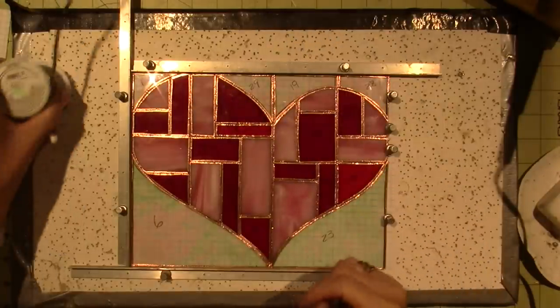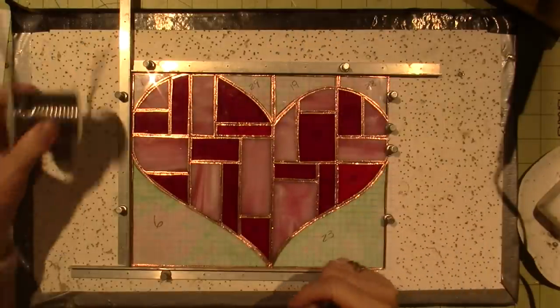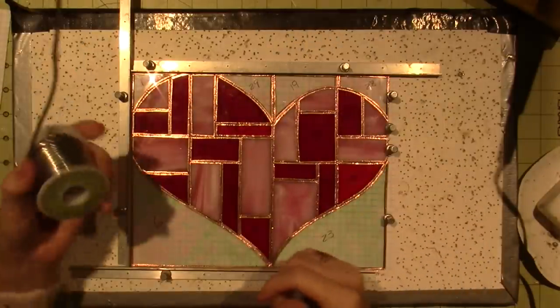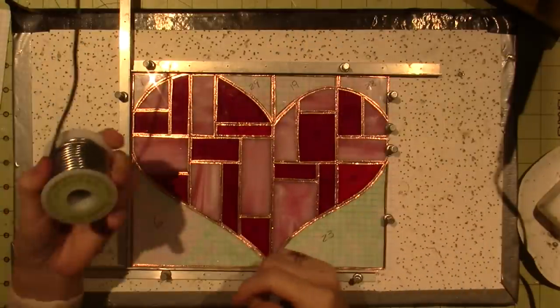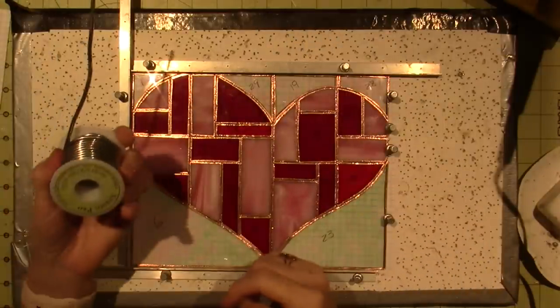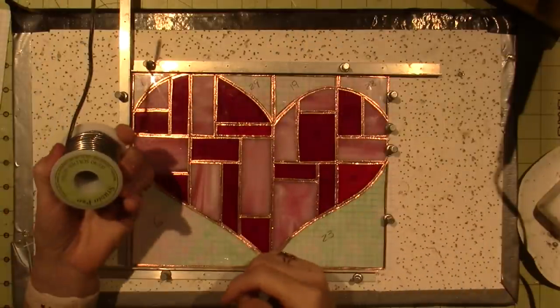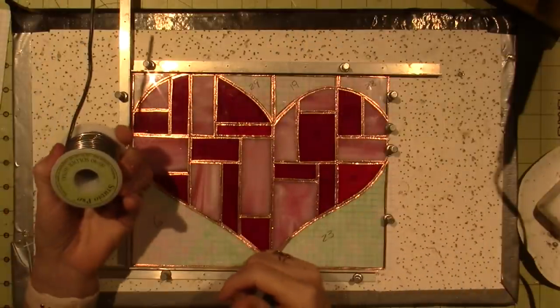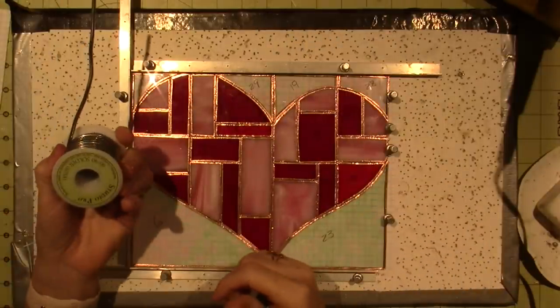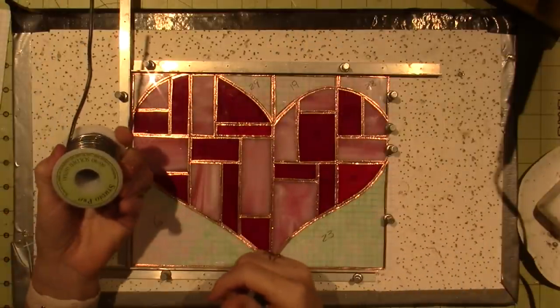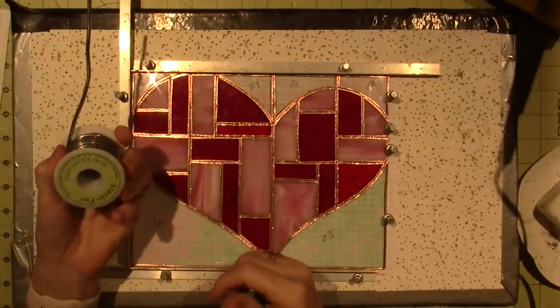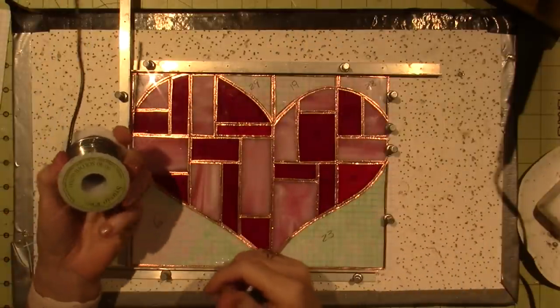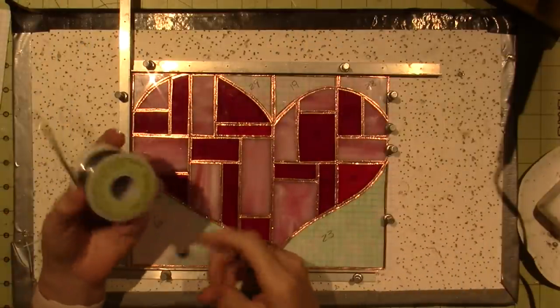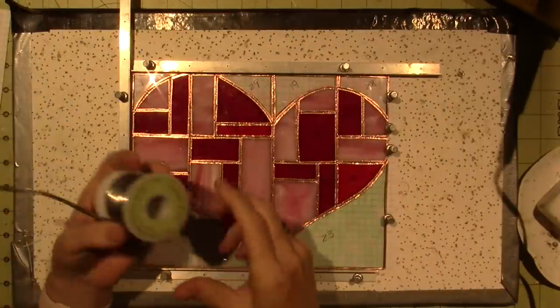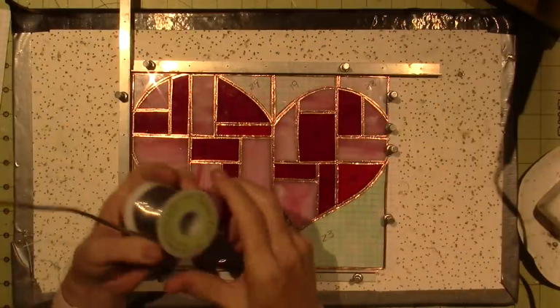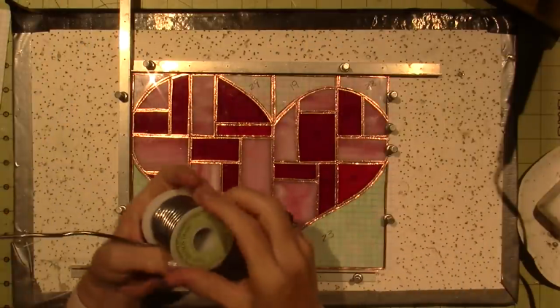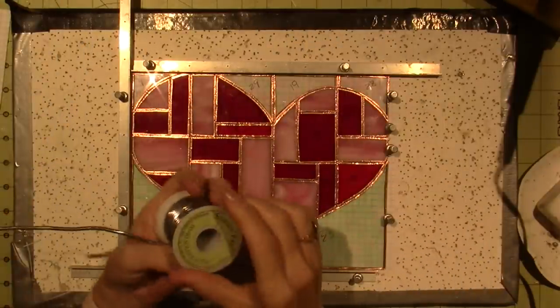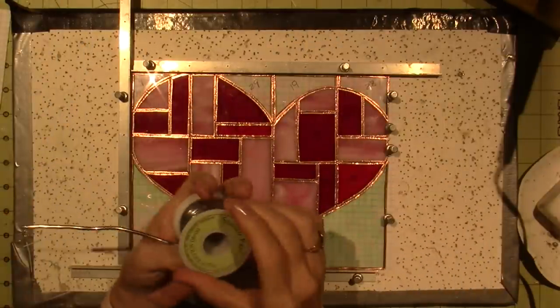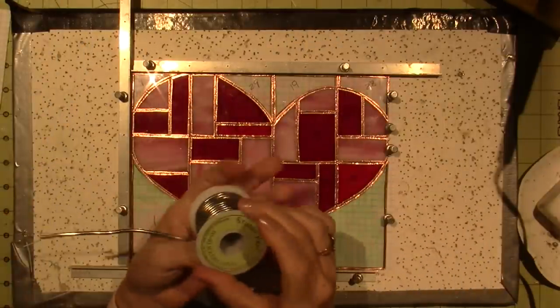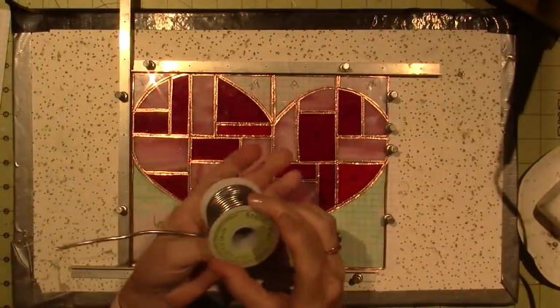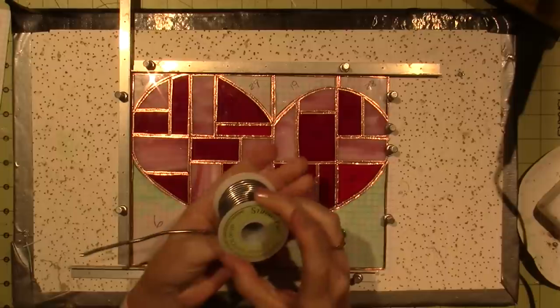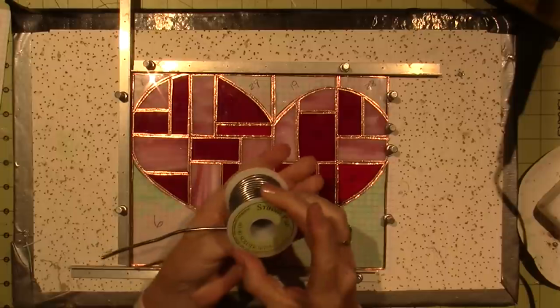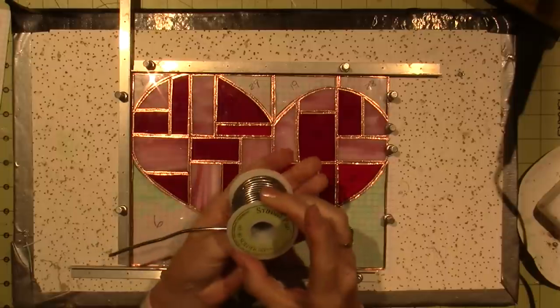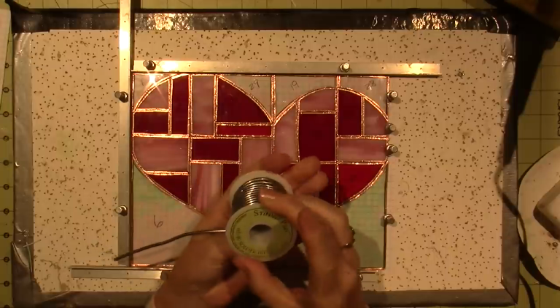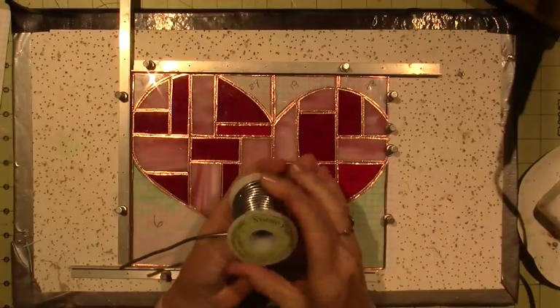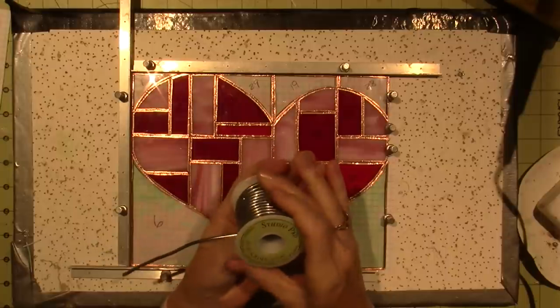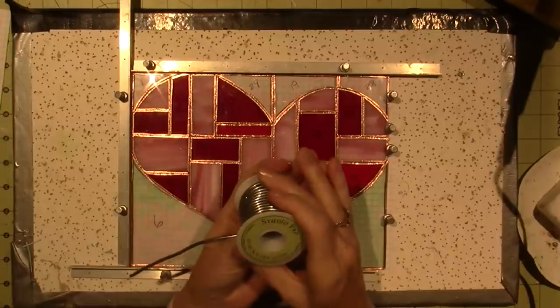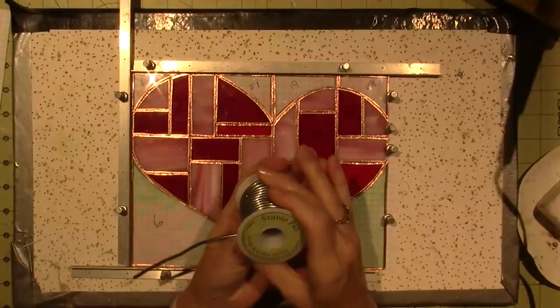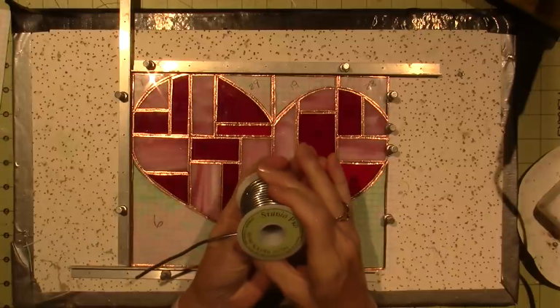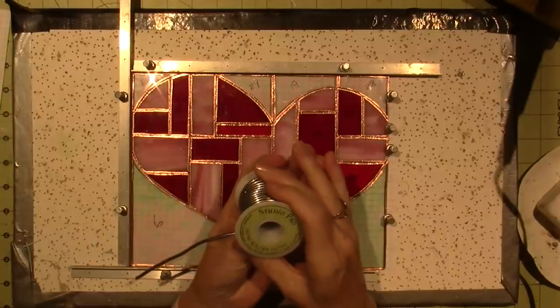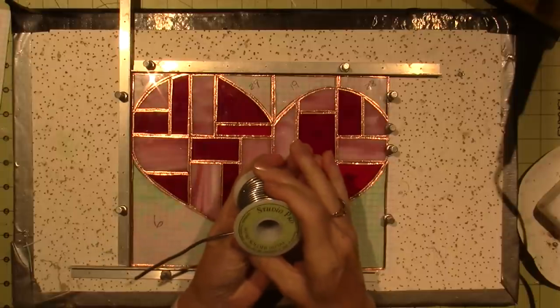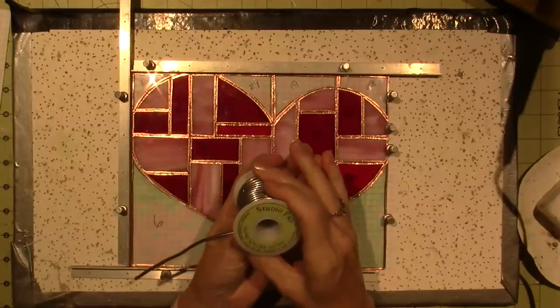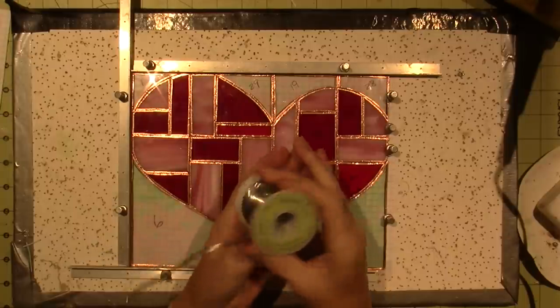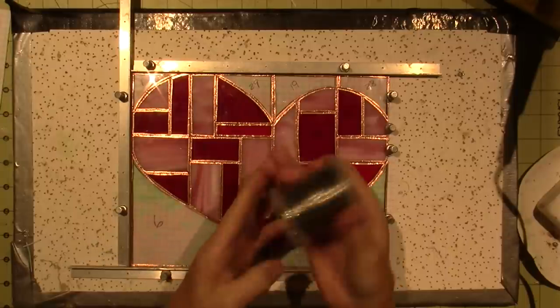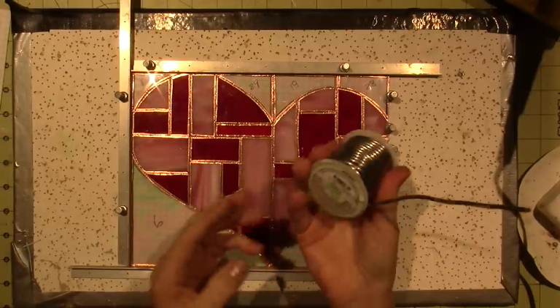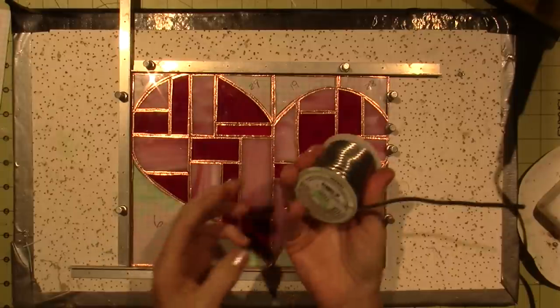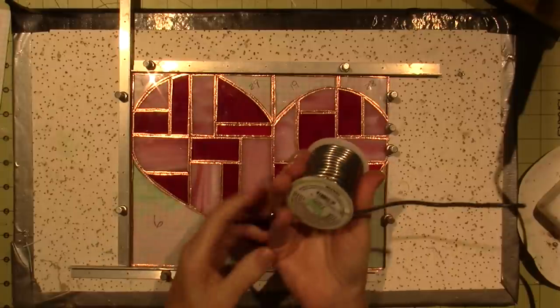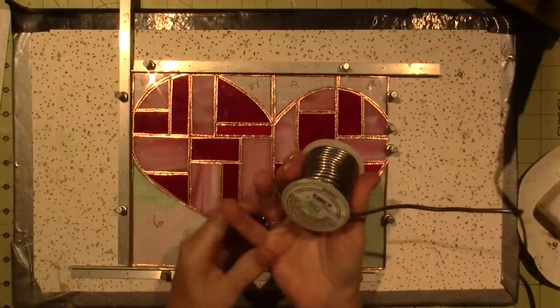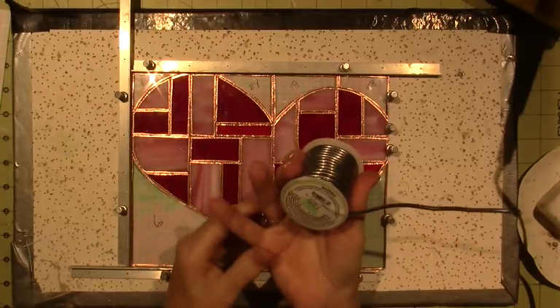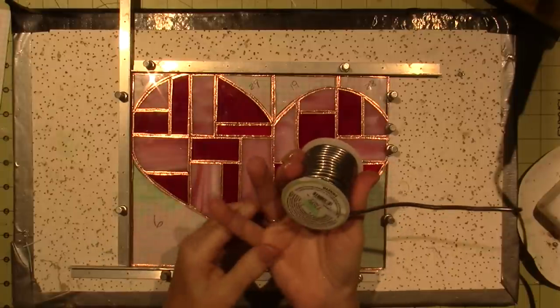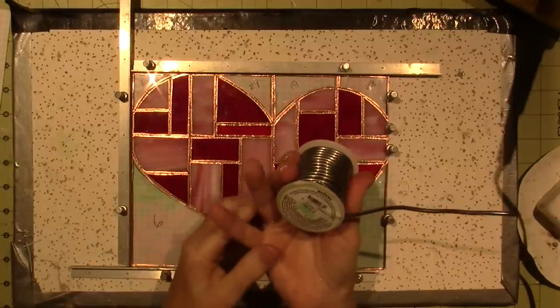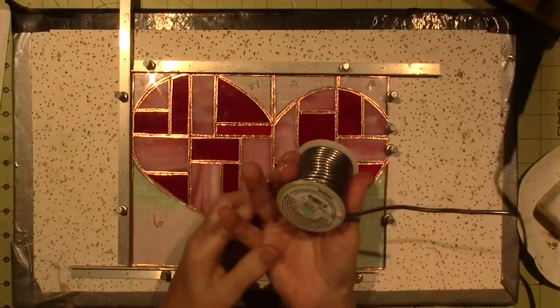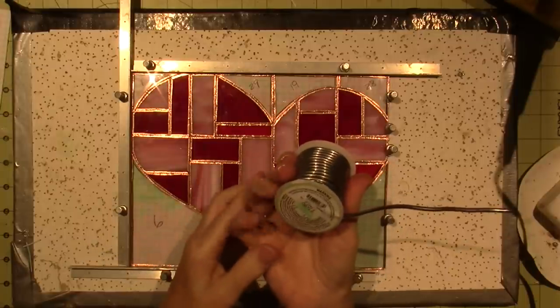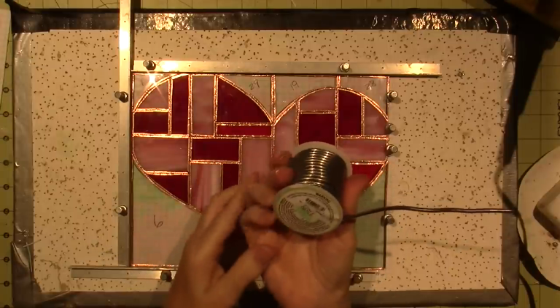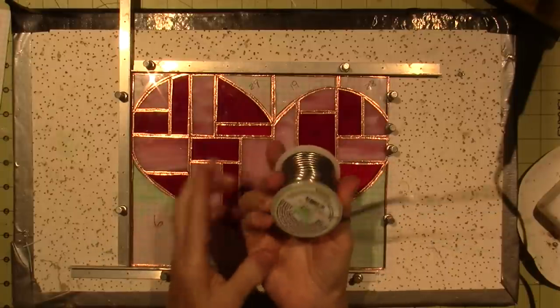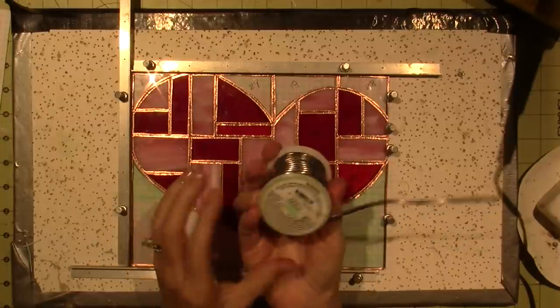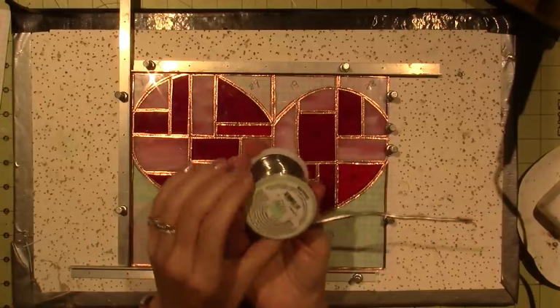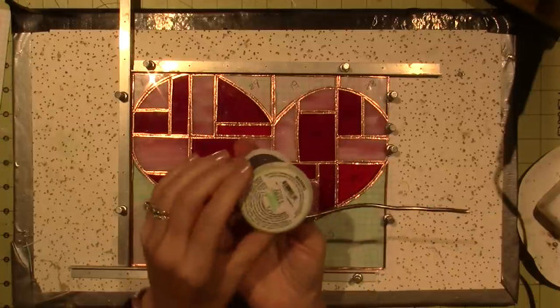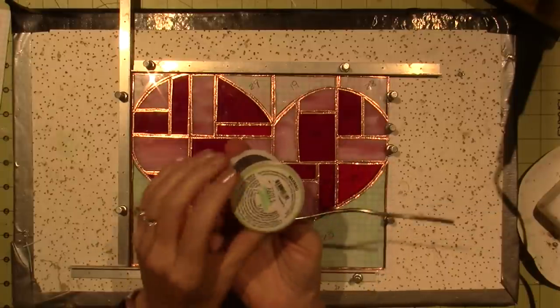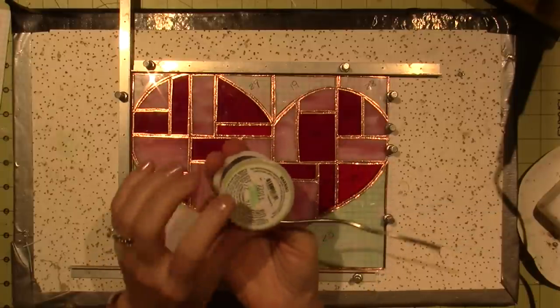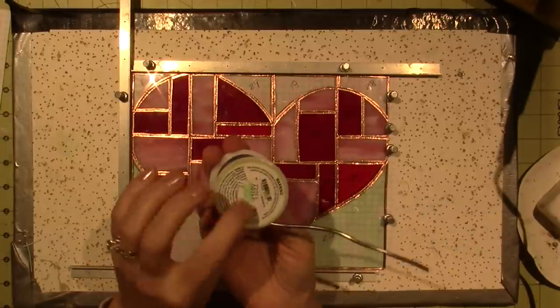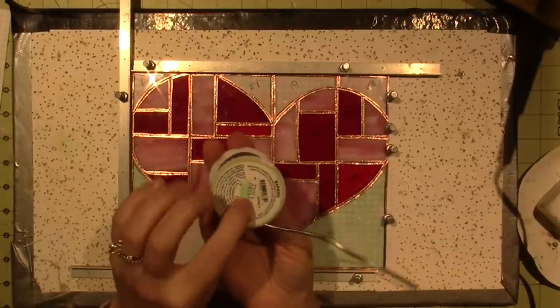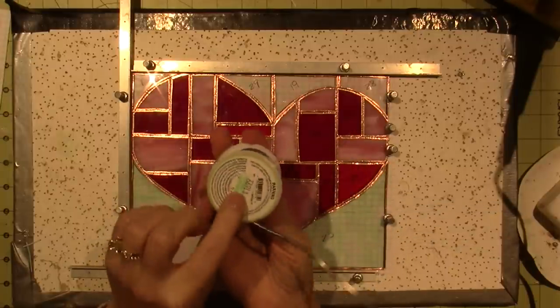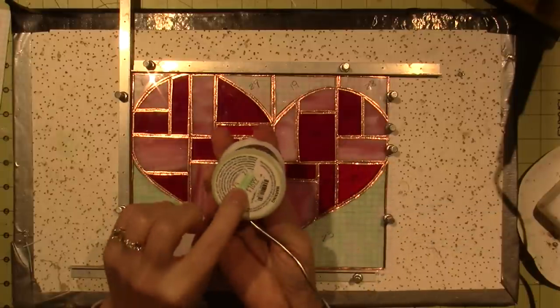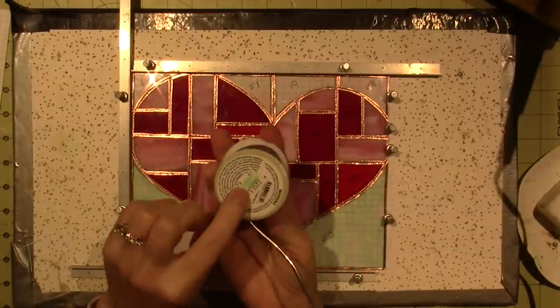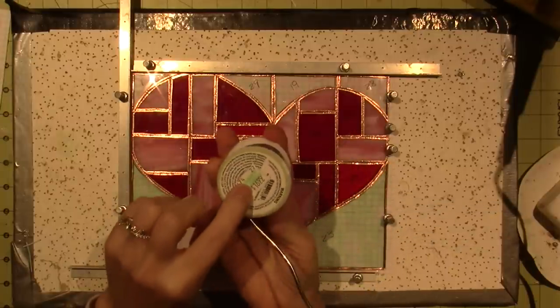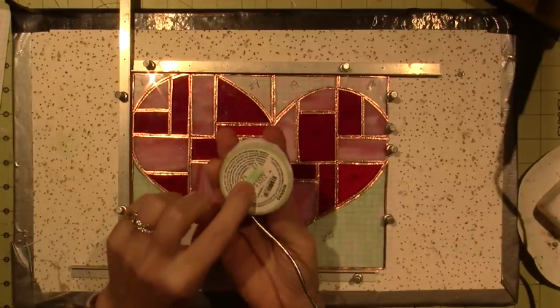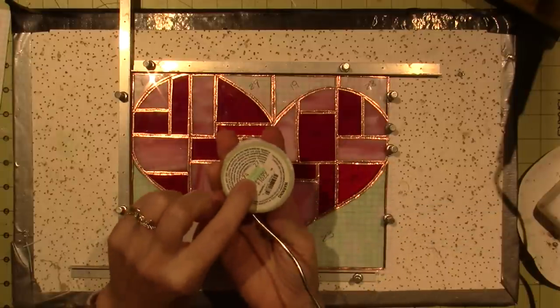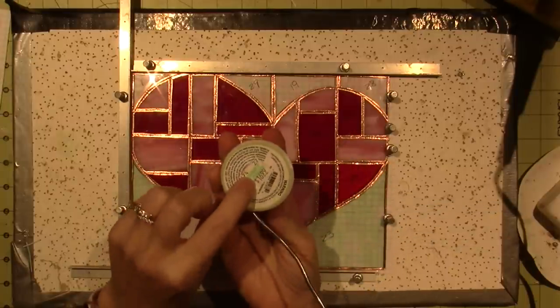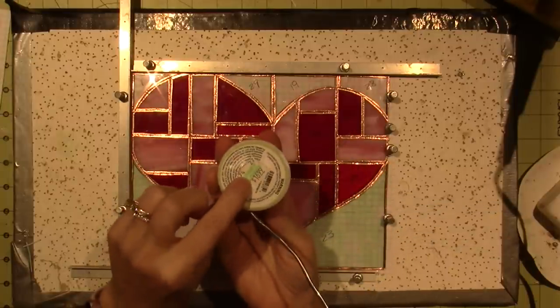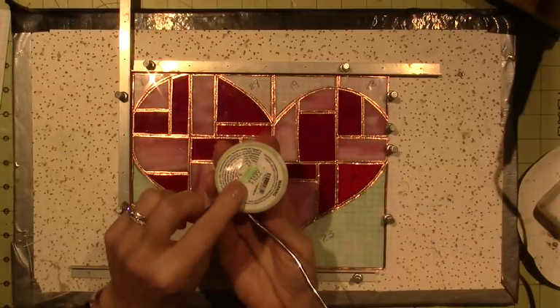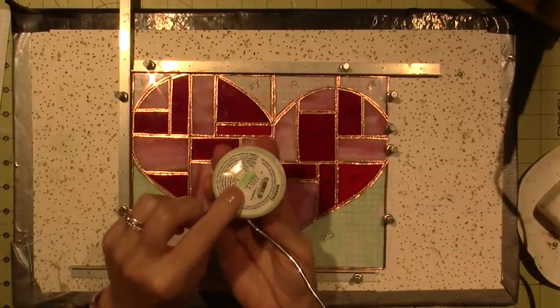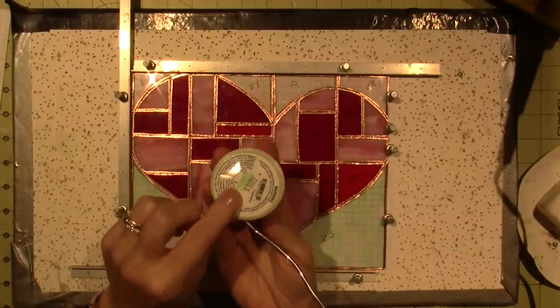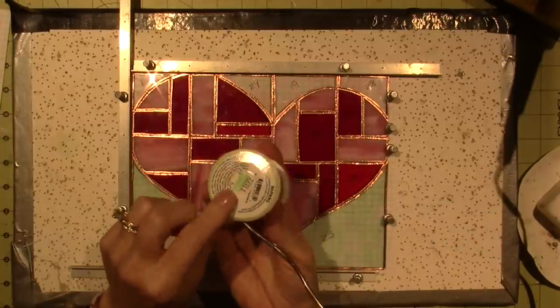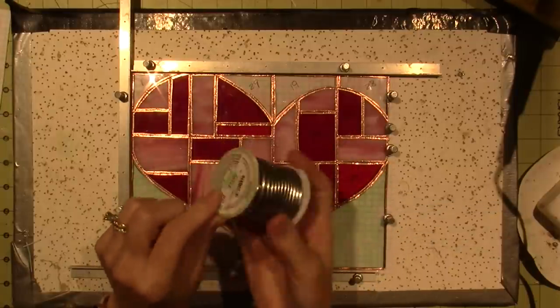I'm using 60-40 solder and I'm pretty sure I got this at Hobby Lobby — $16.99.